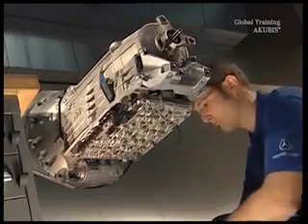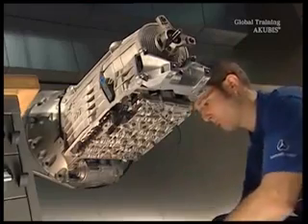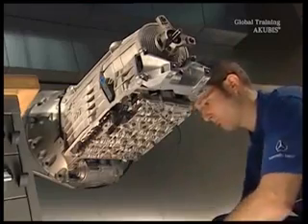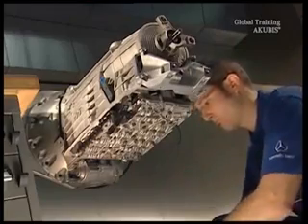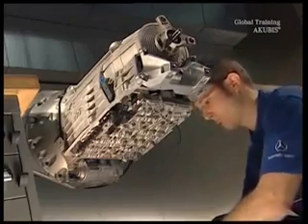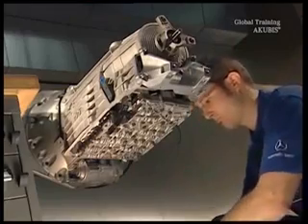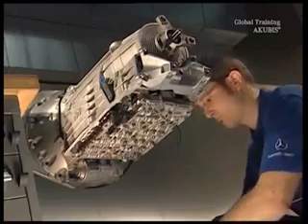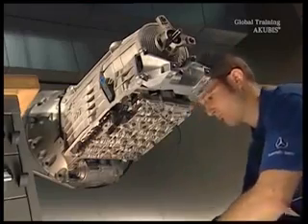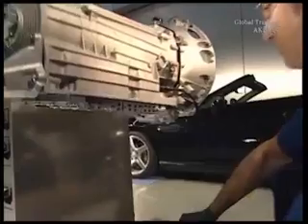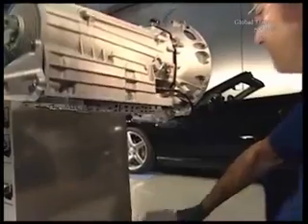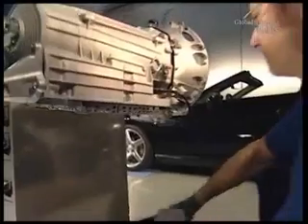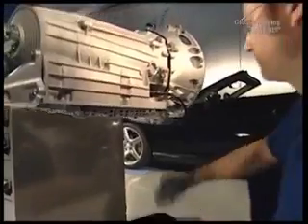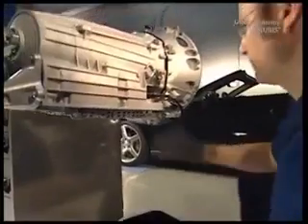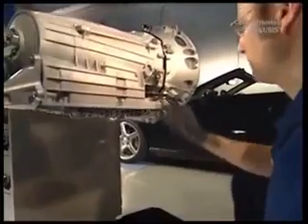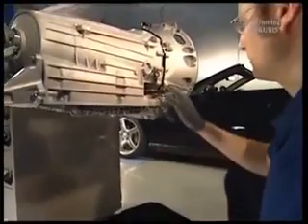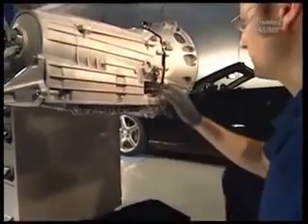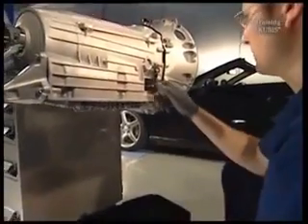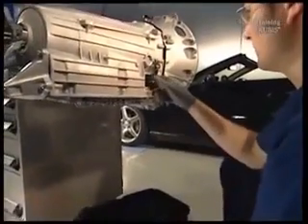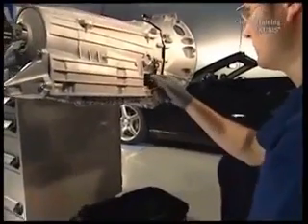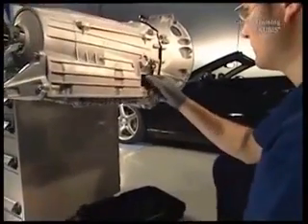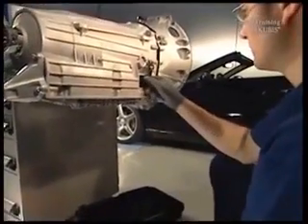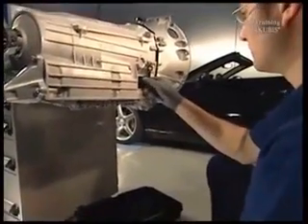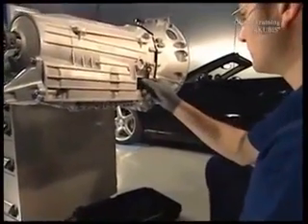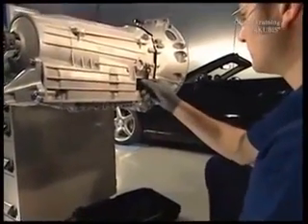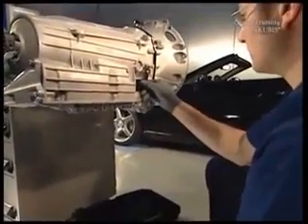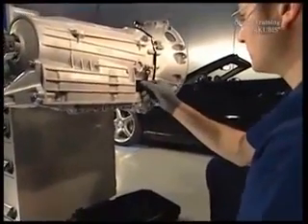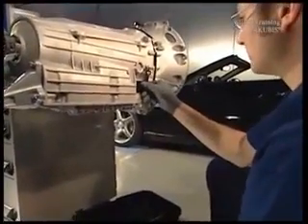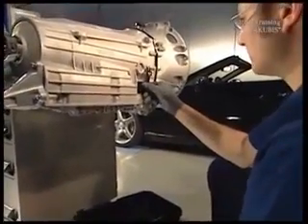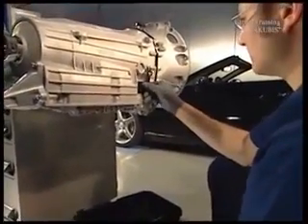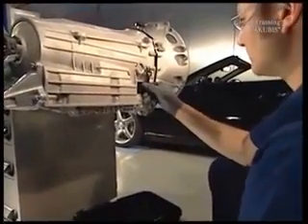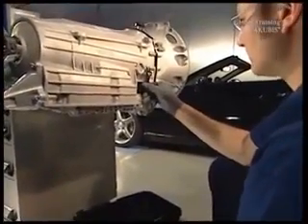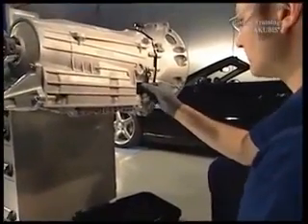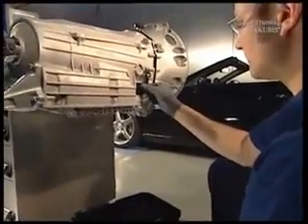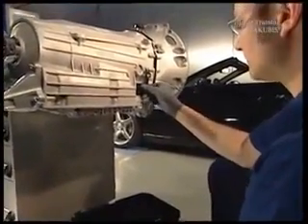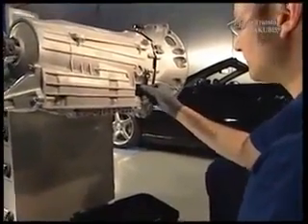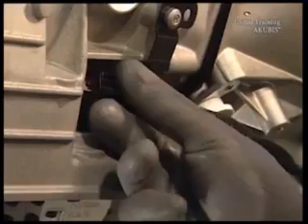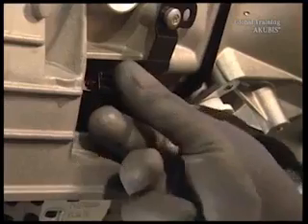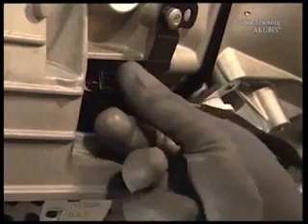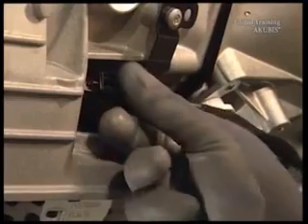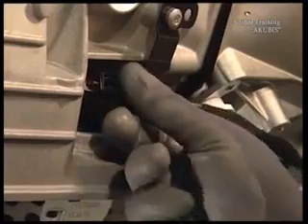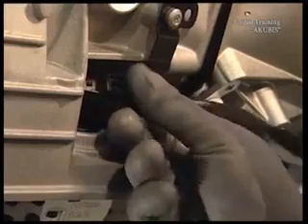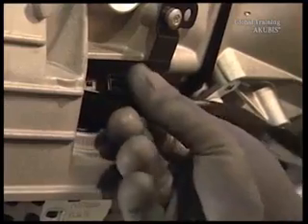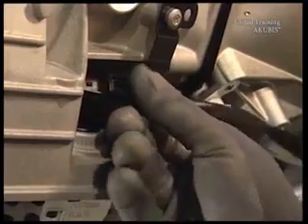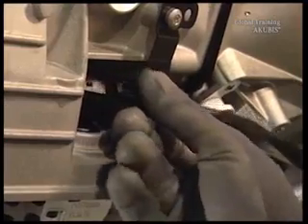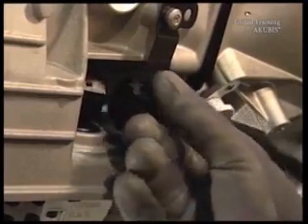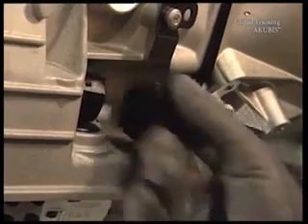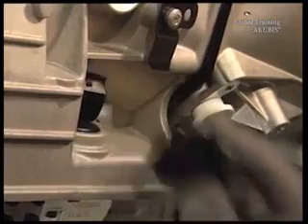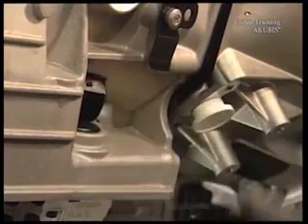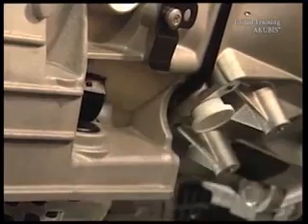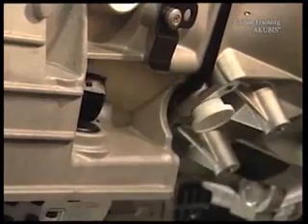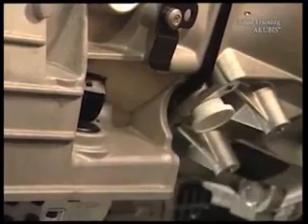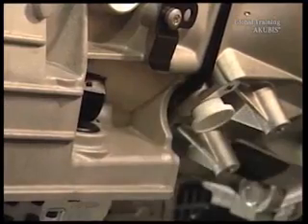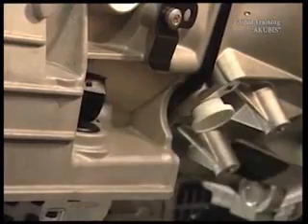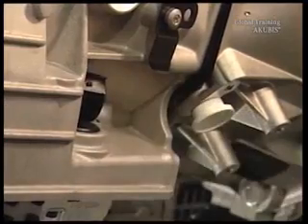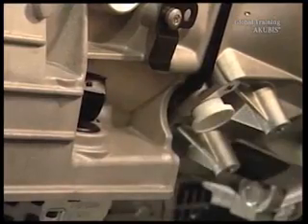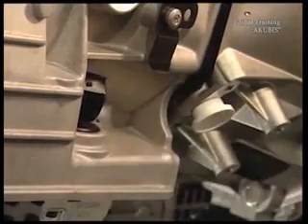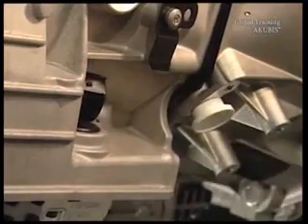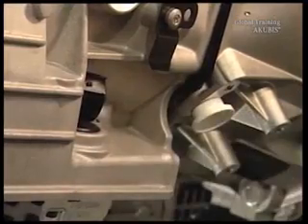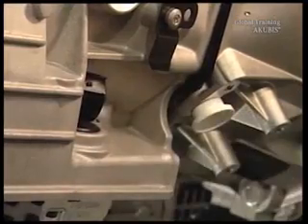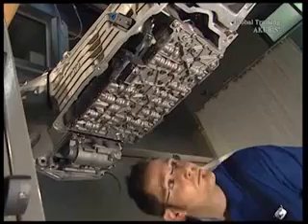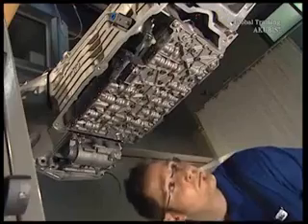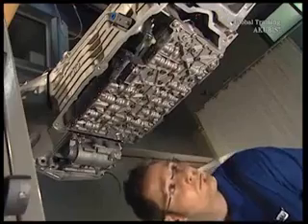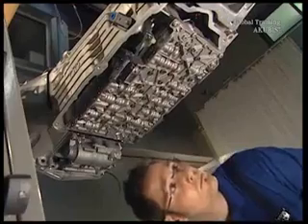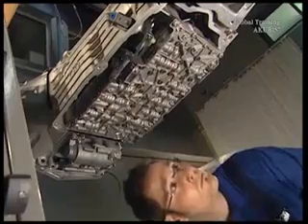Now, unscrew the ten screws on the EHS. Once you've removed them all, pull out the control unit.